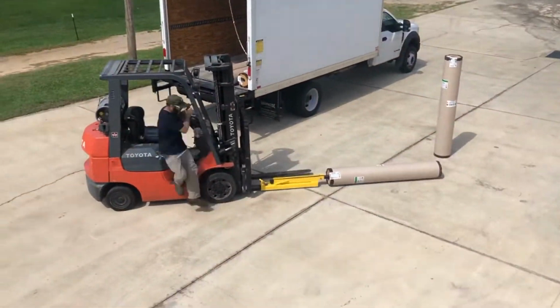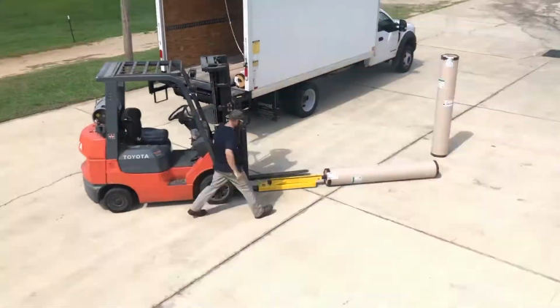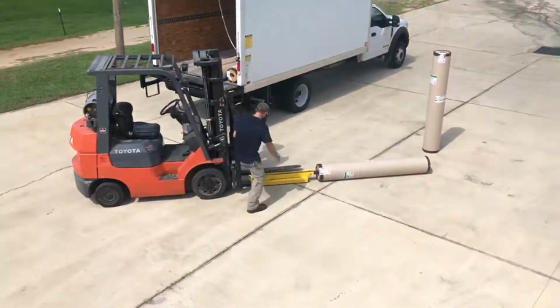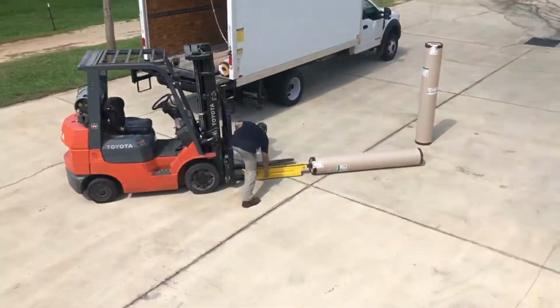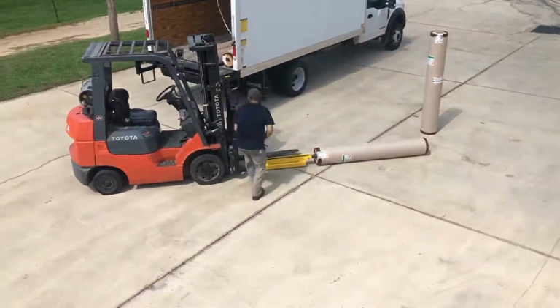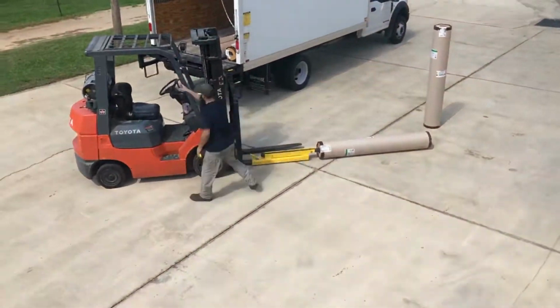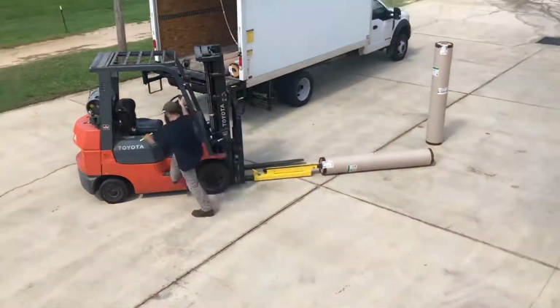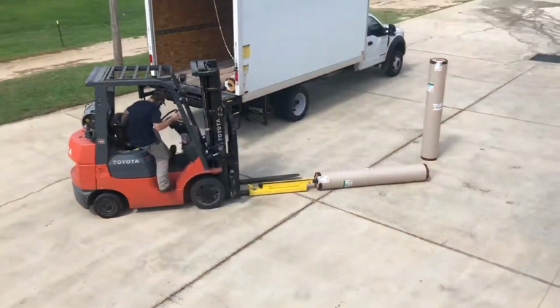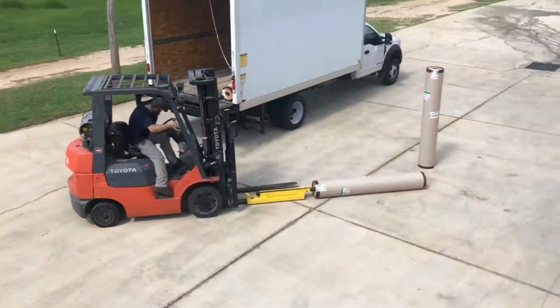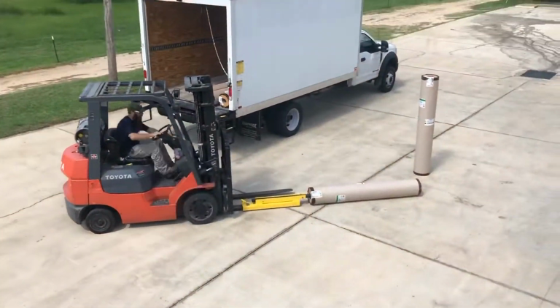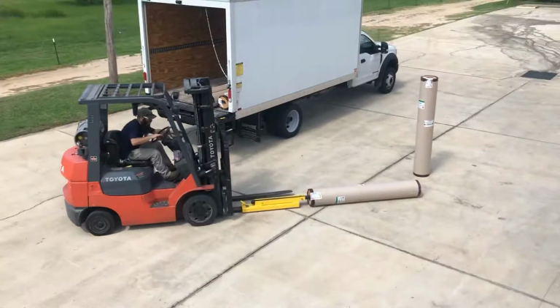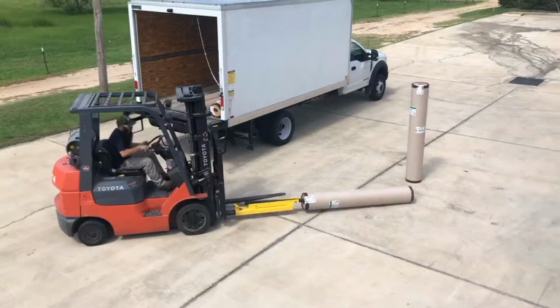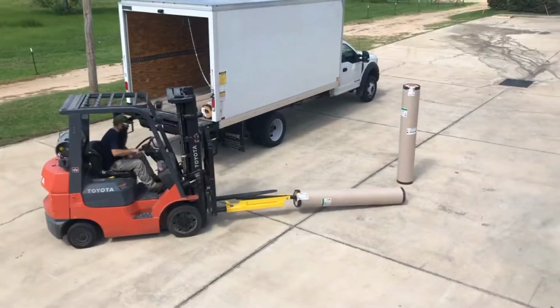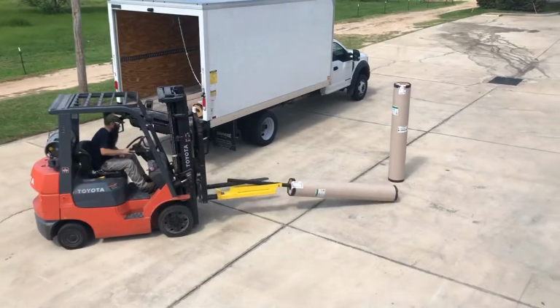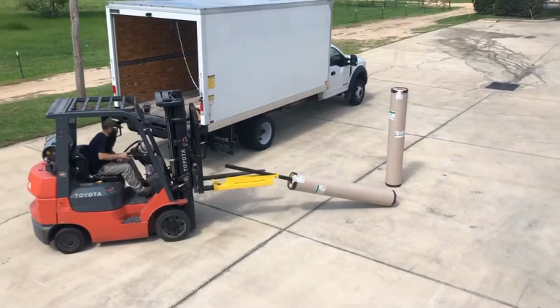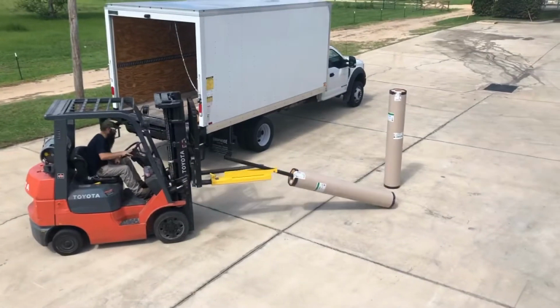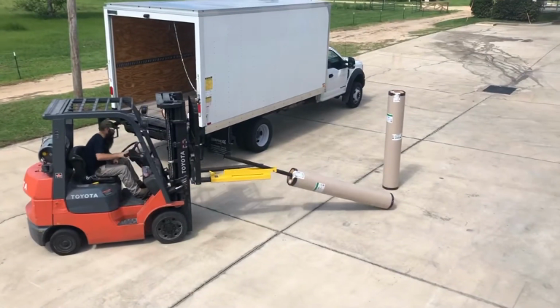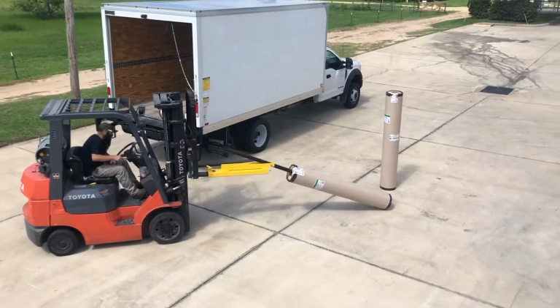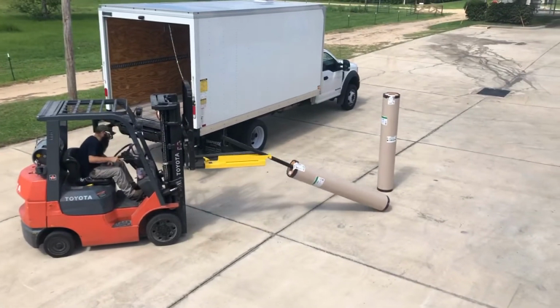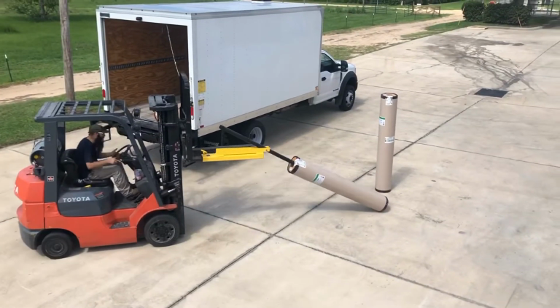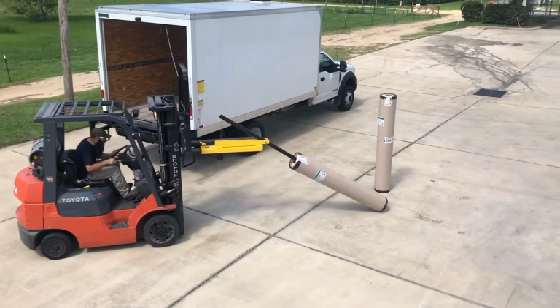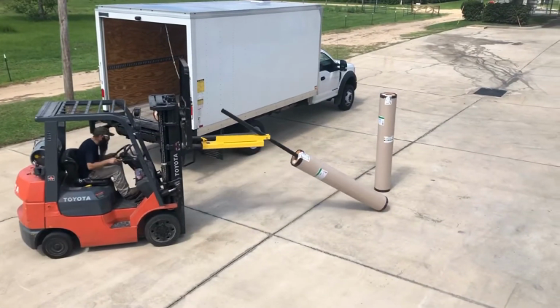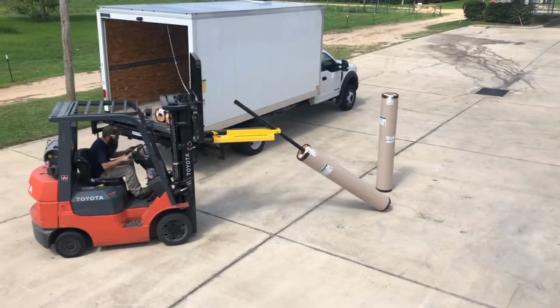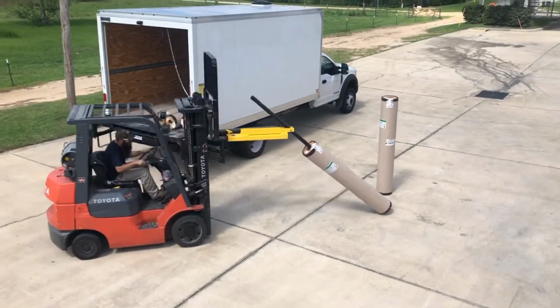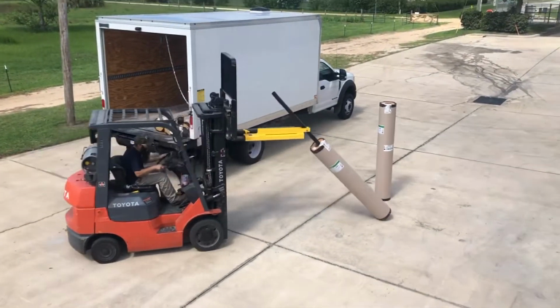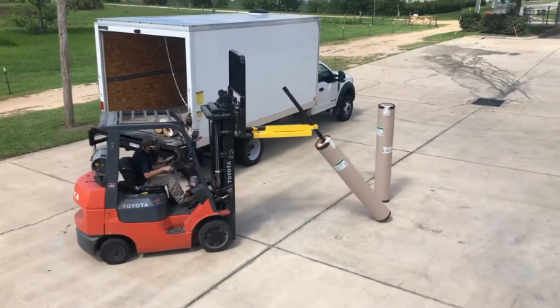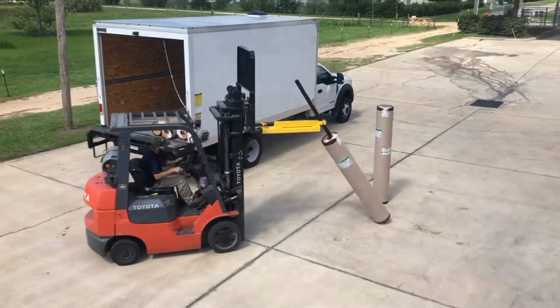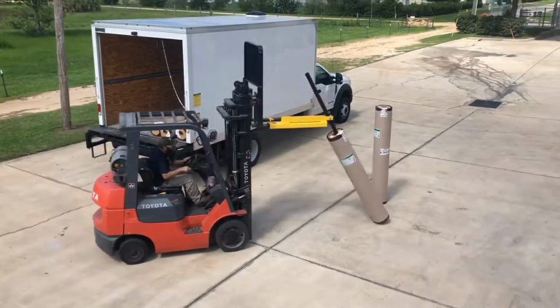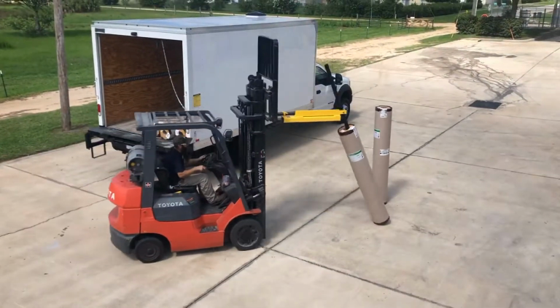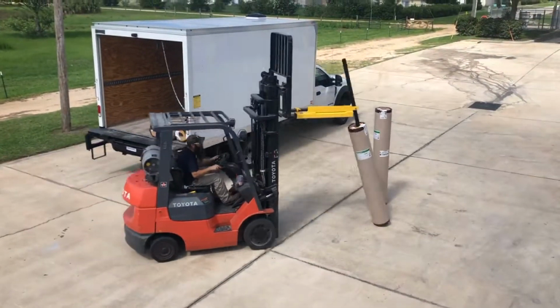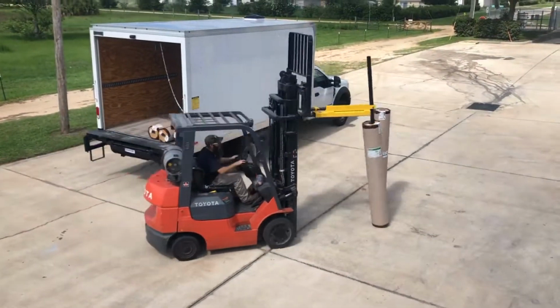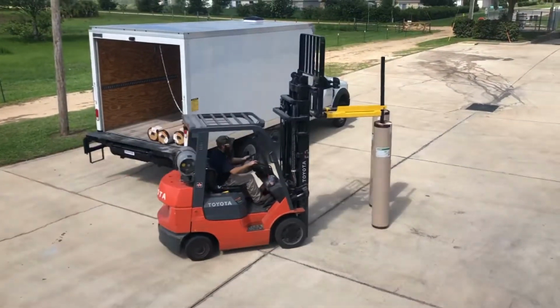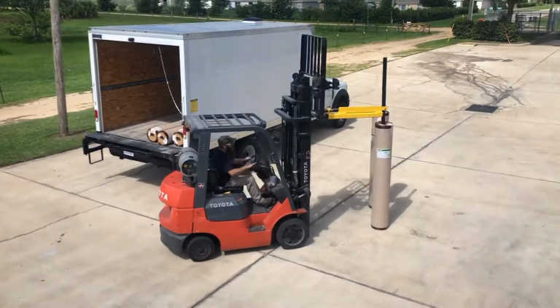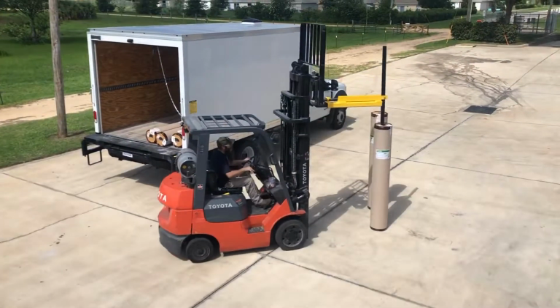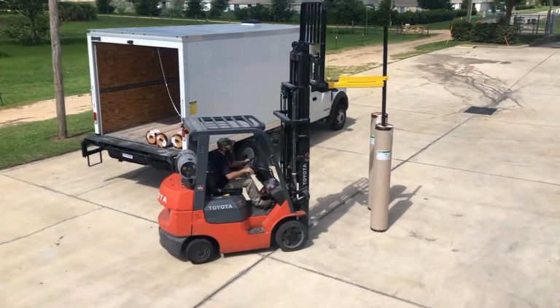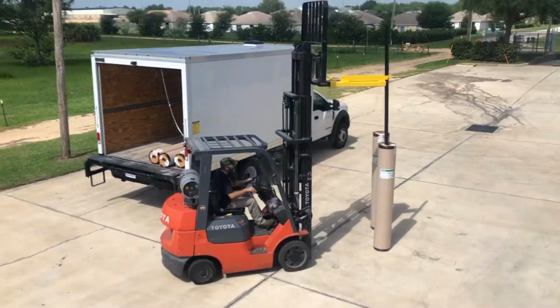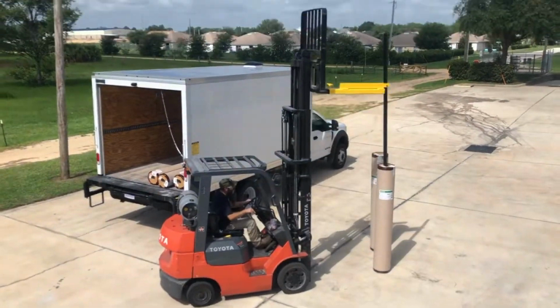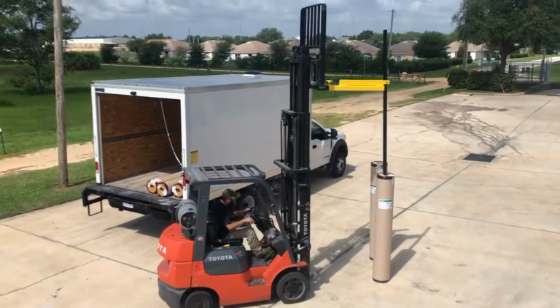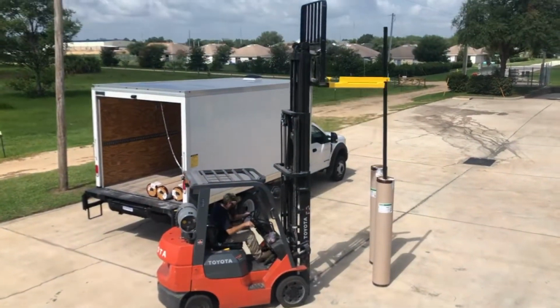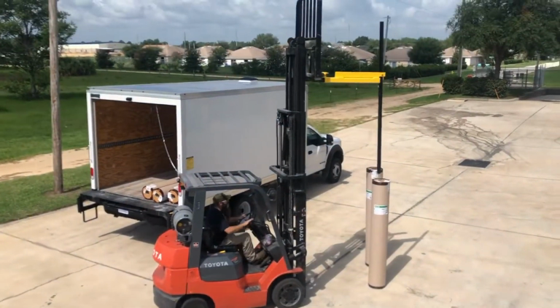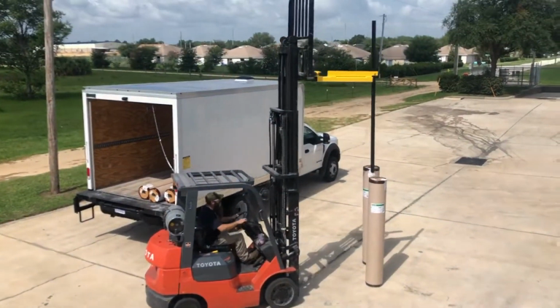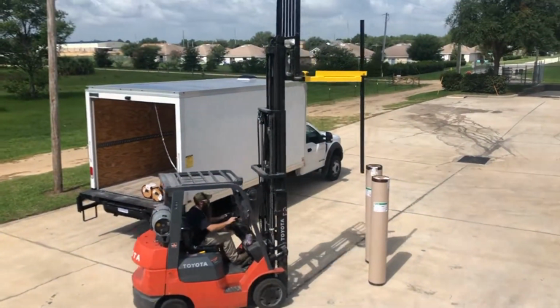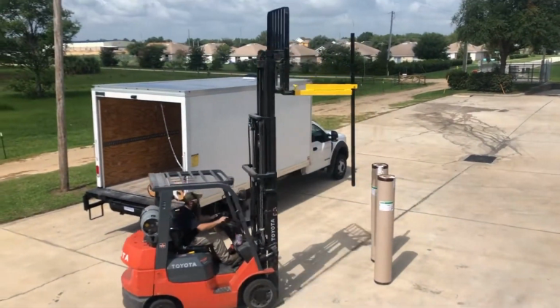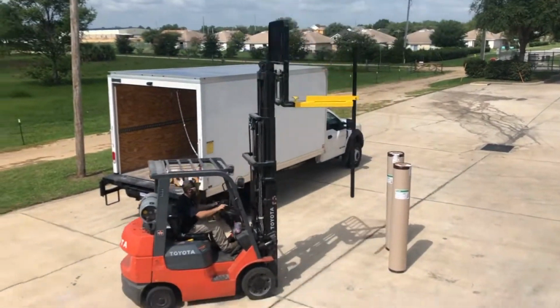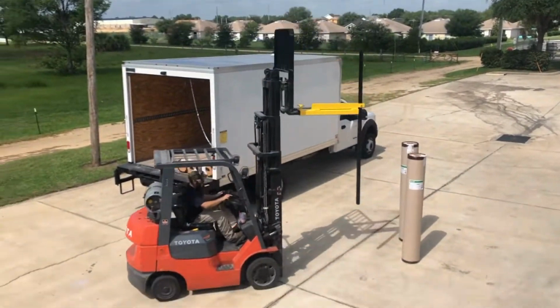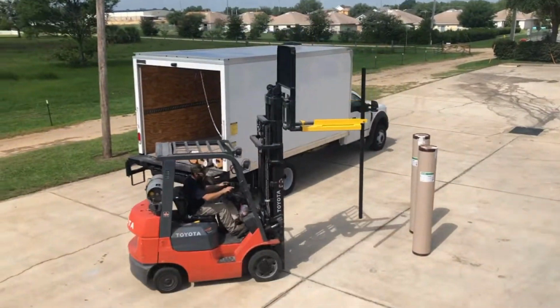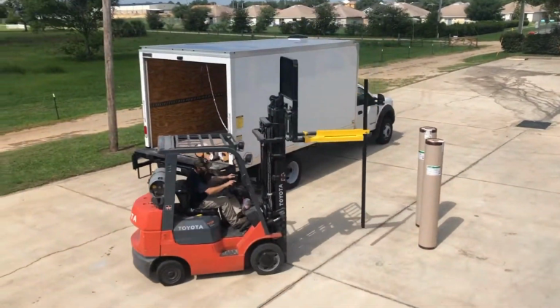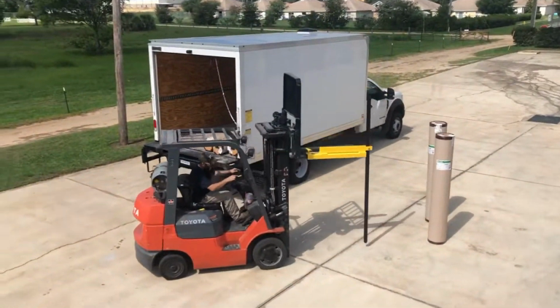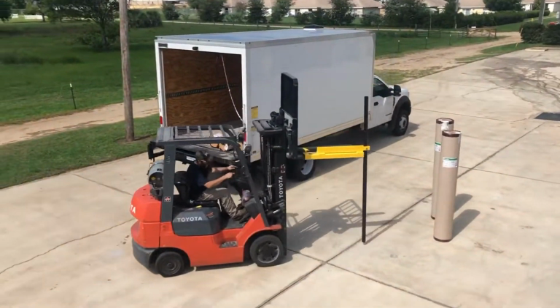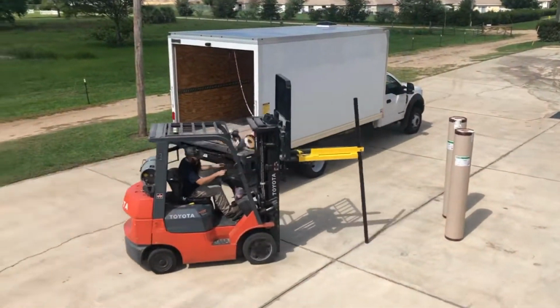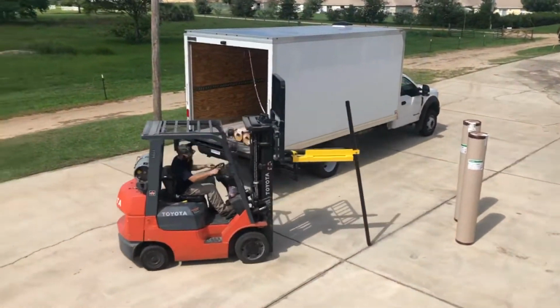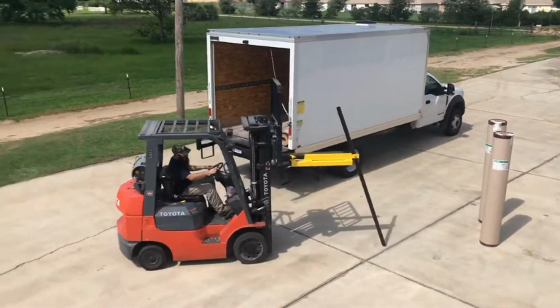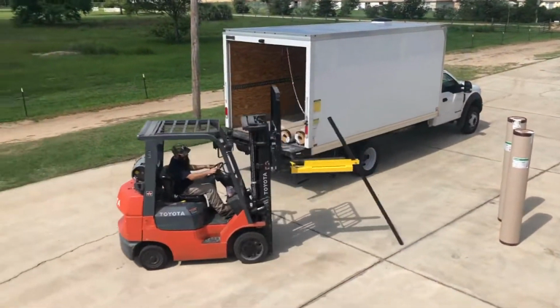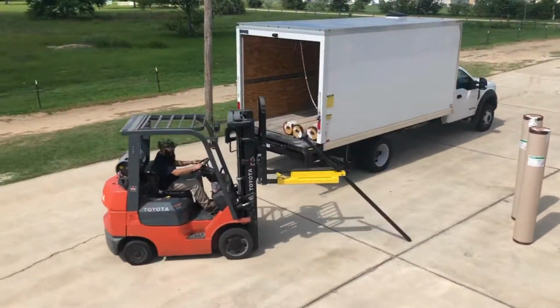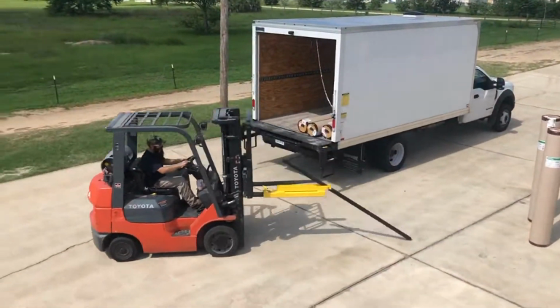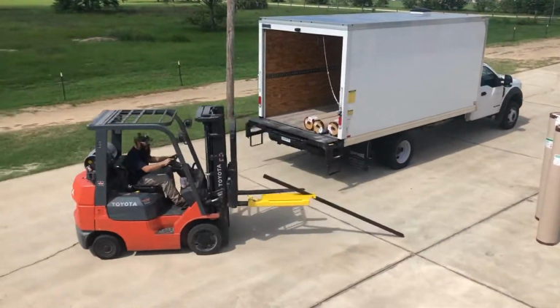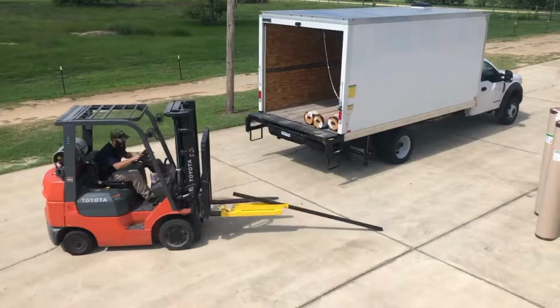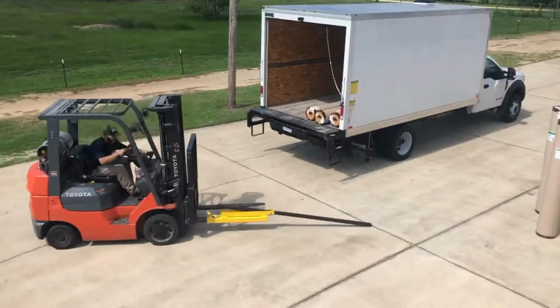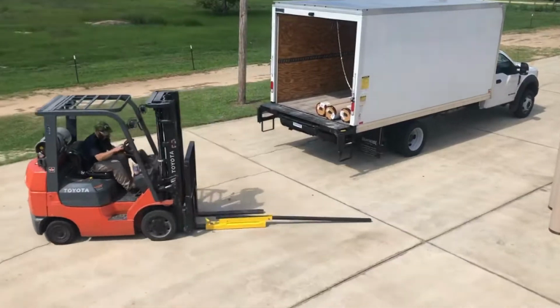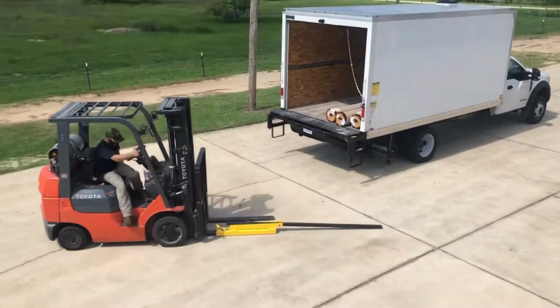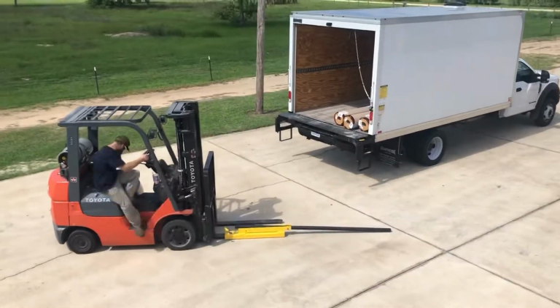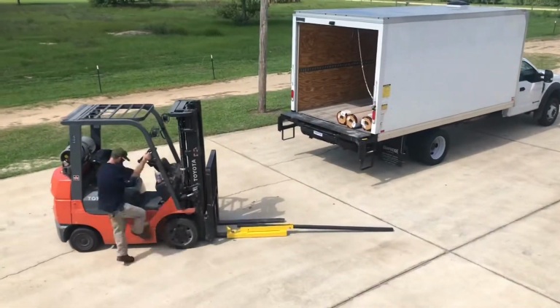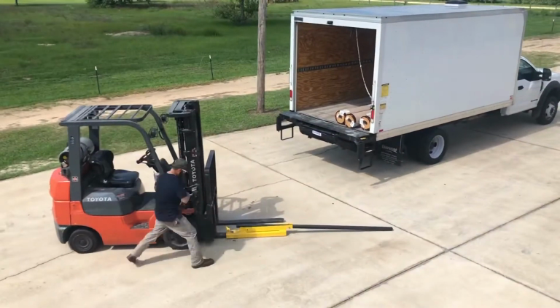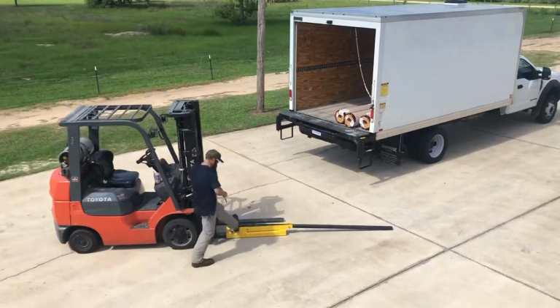The RGM's purpose is to allow the end user to take their heavy rolled goods from a horizontal to a vertical position in seconds without manually lifting. The RGM is a forklift attachment tool that is totally mechanical and made of heavy steel that will be reliable for many years.